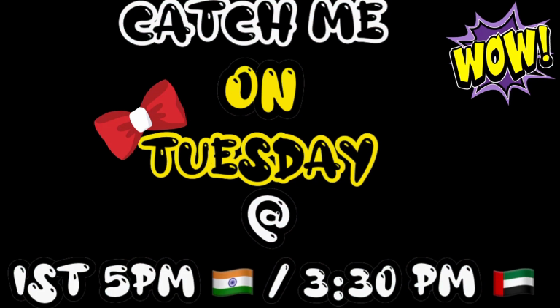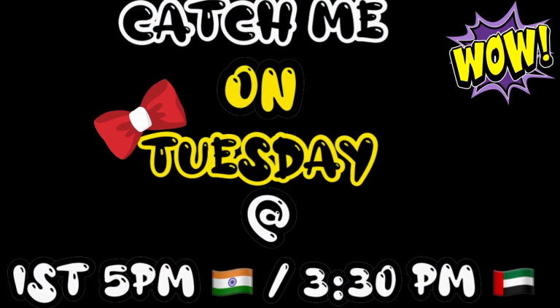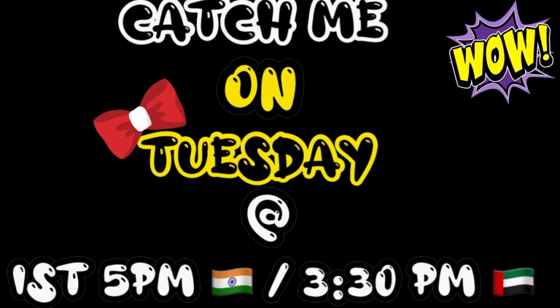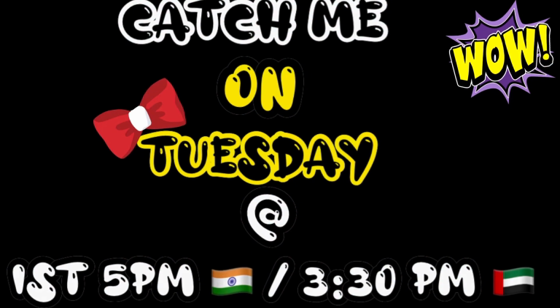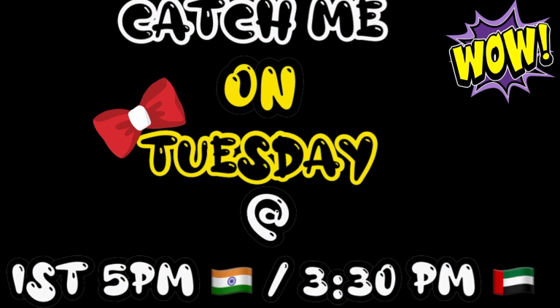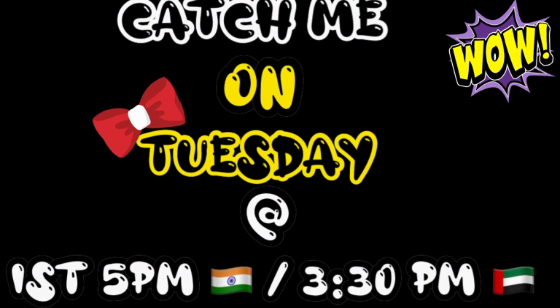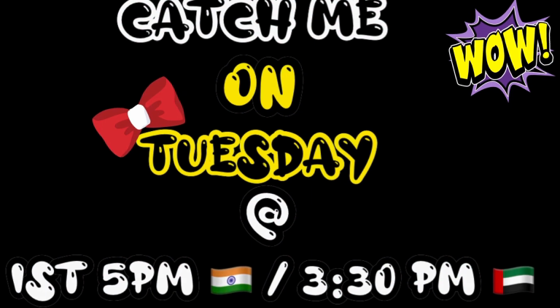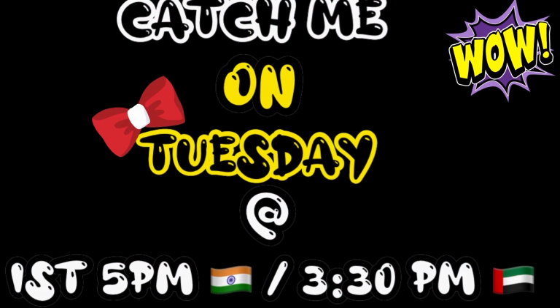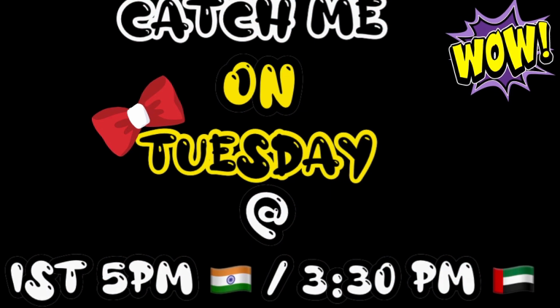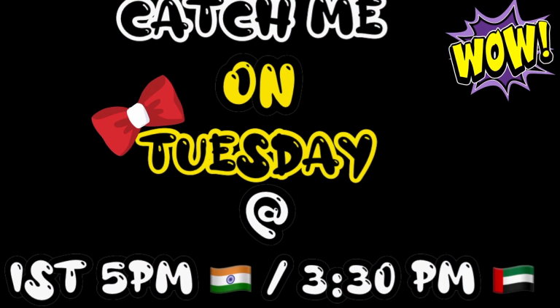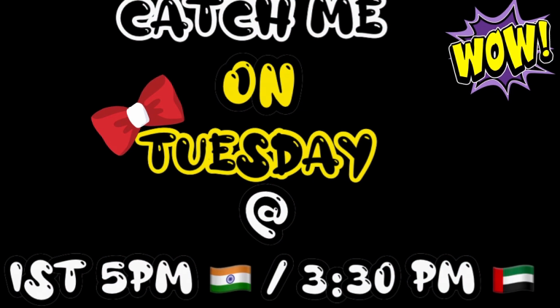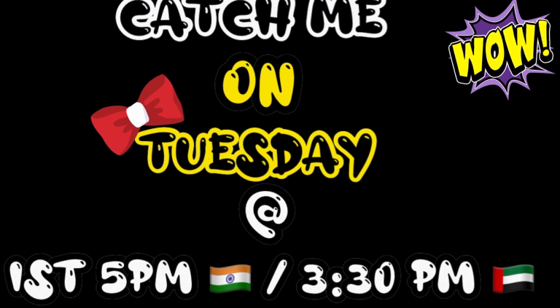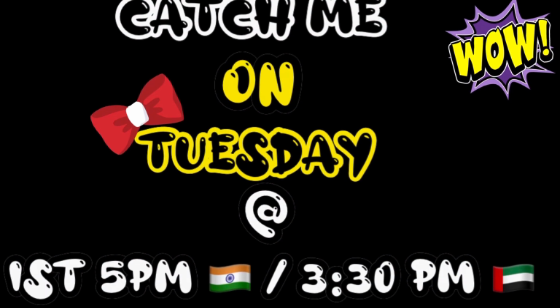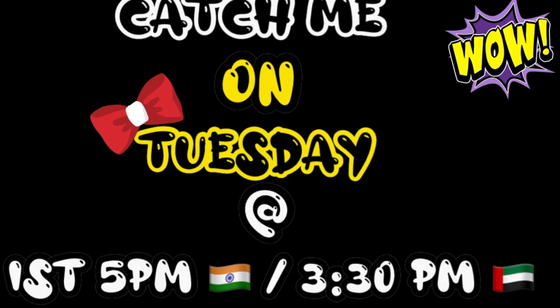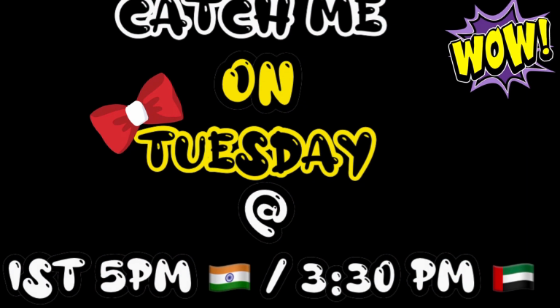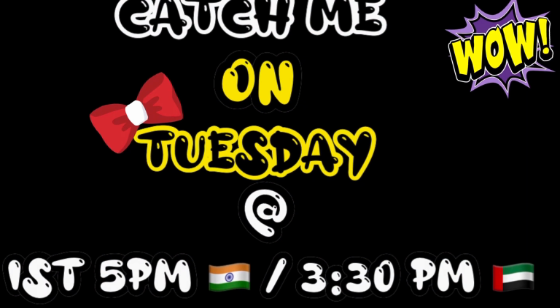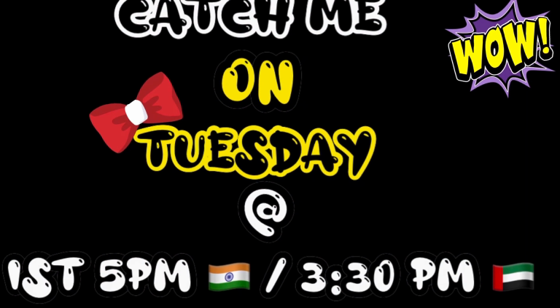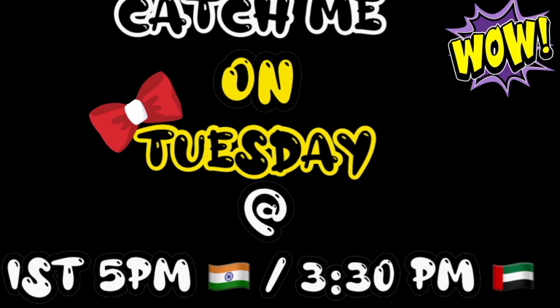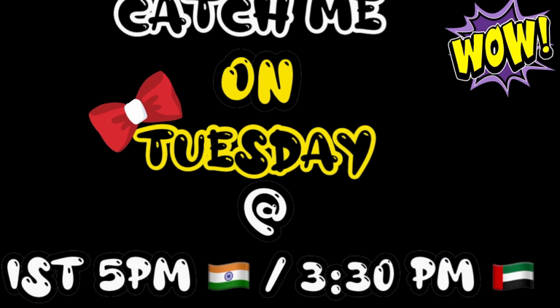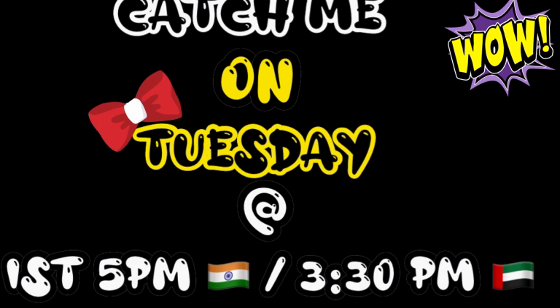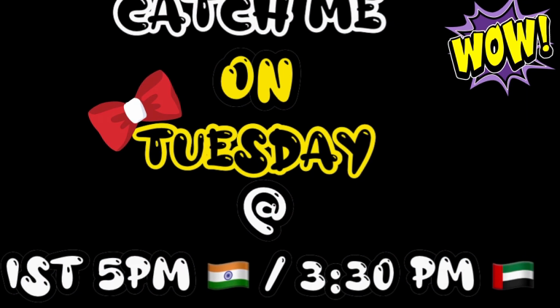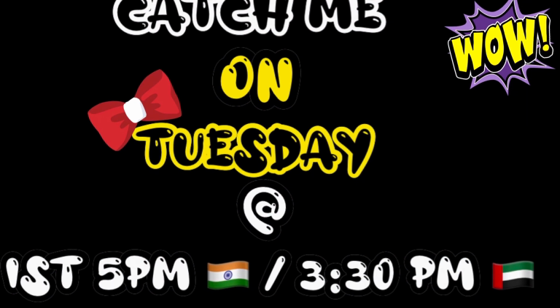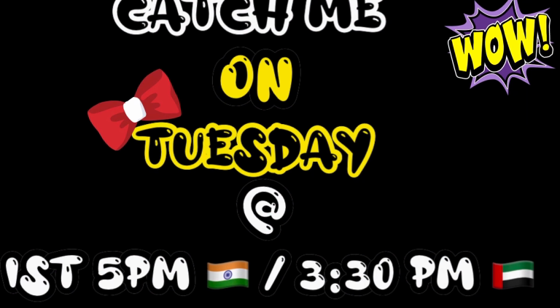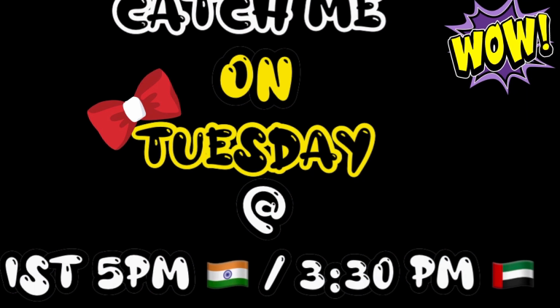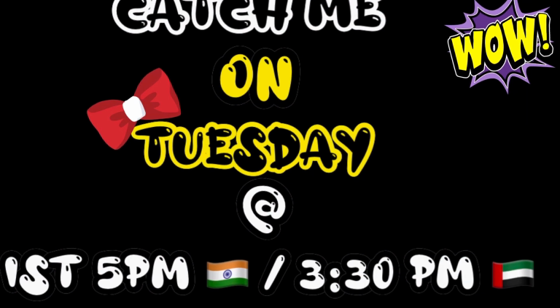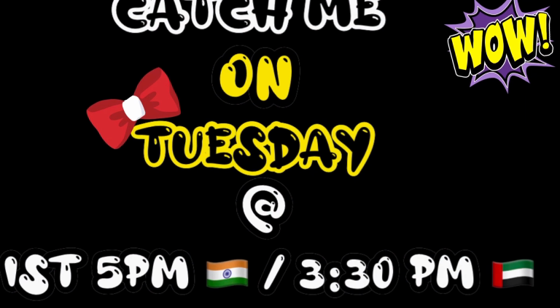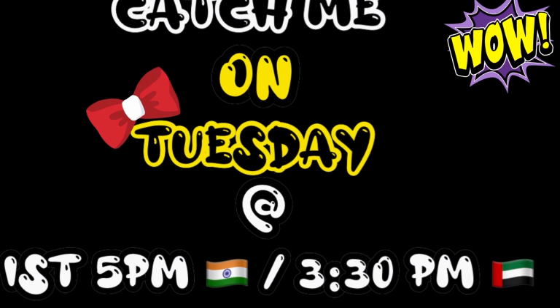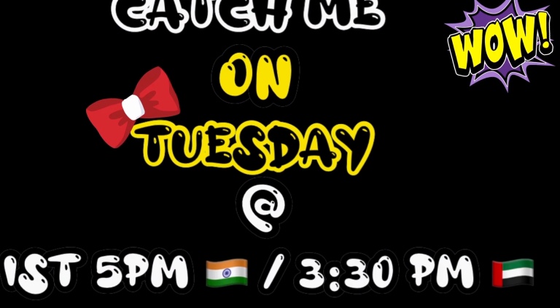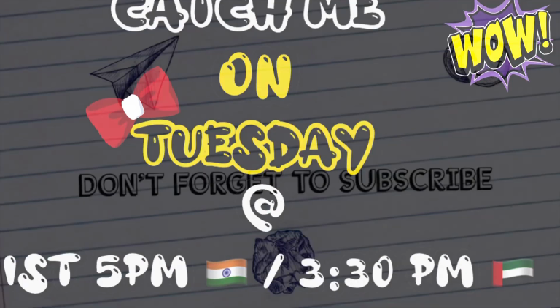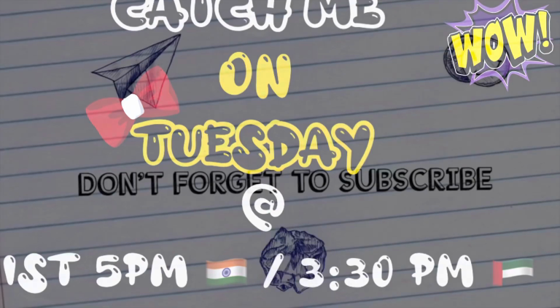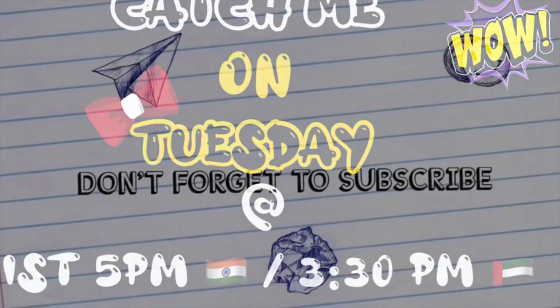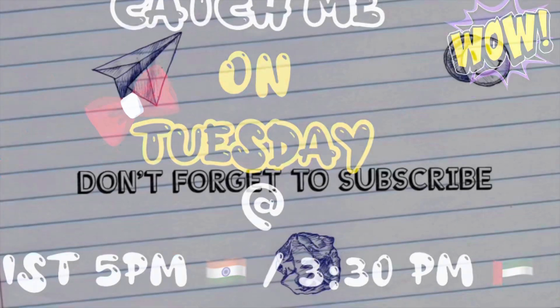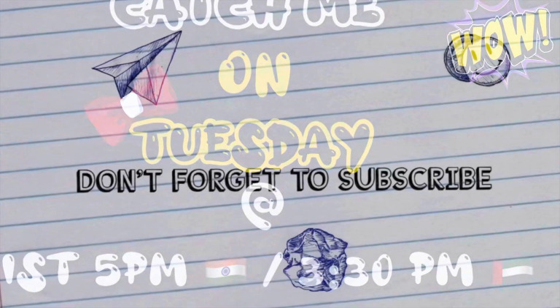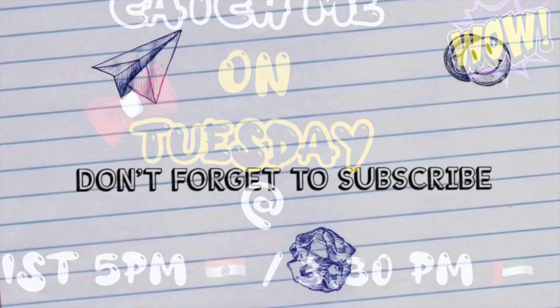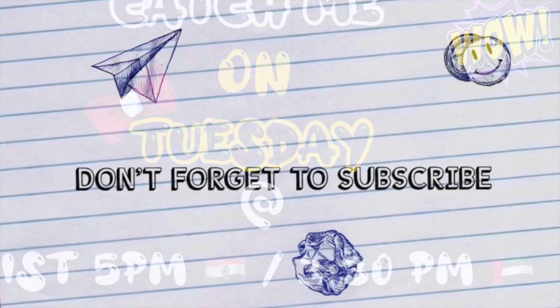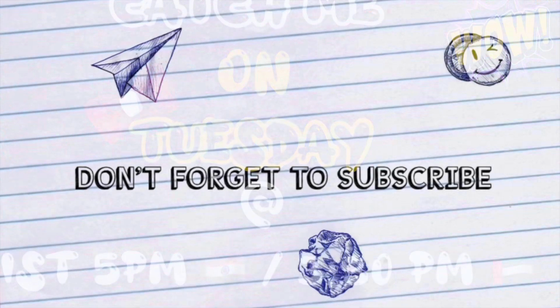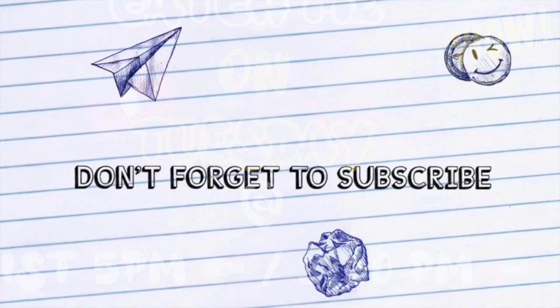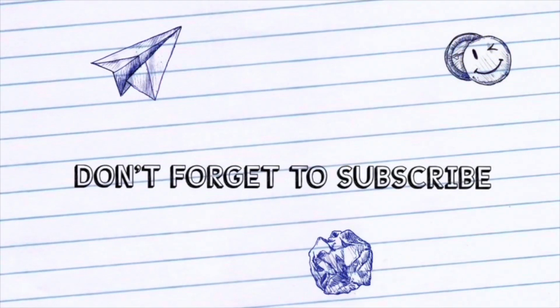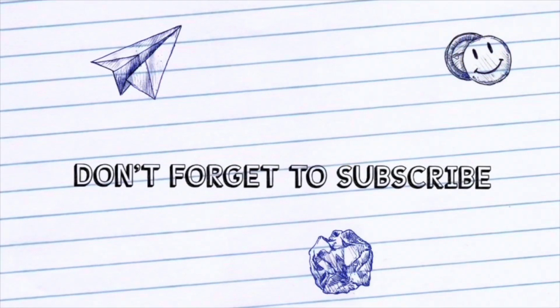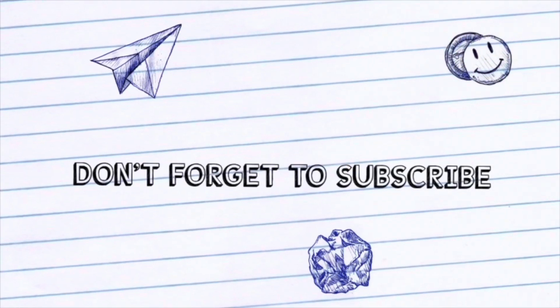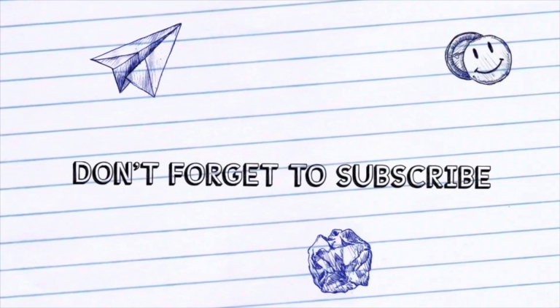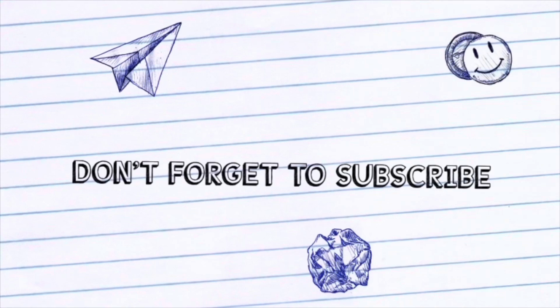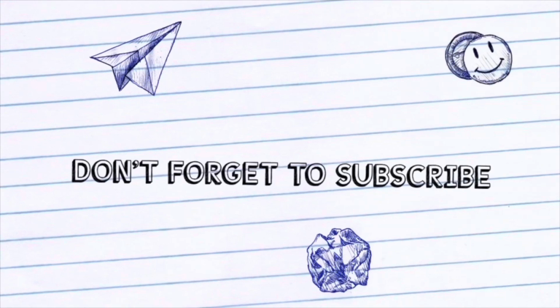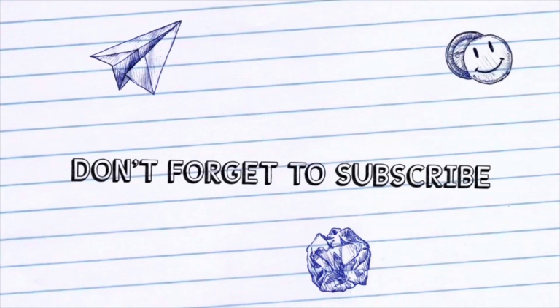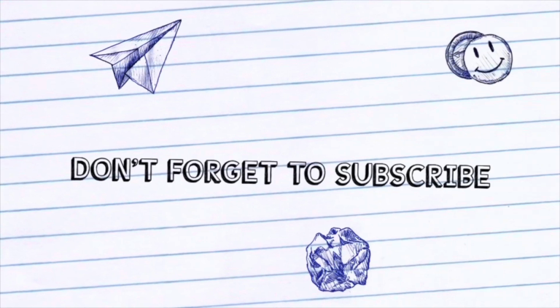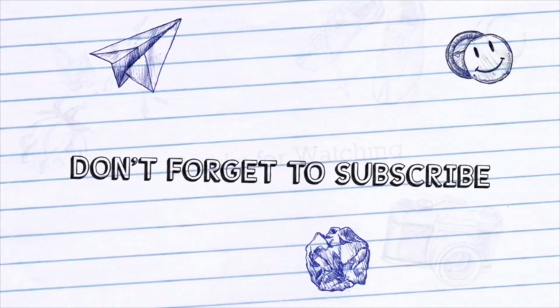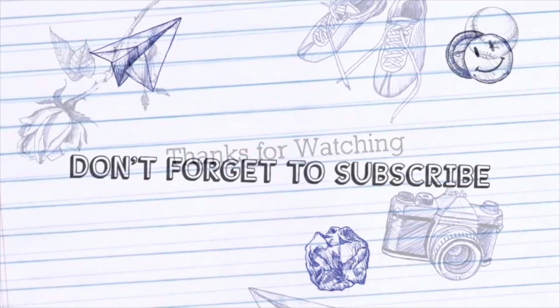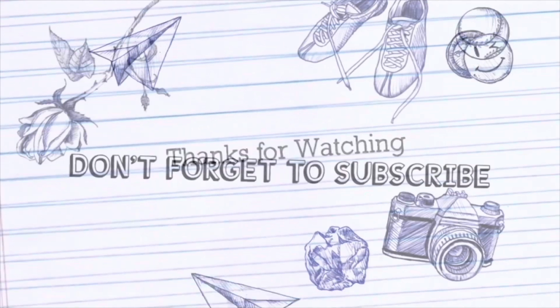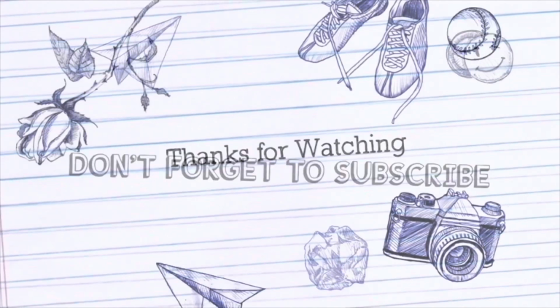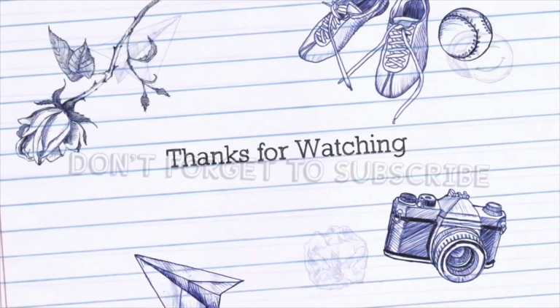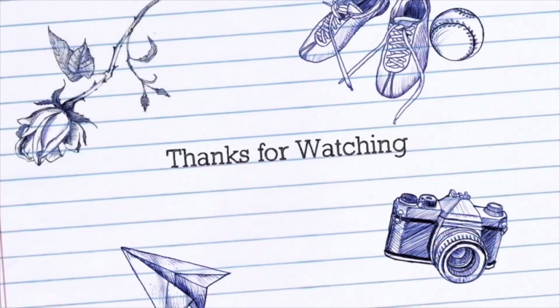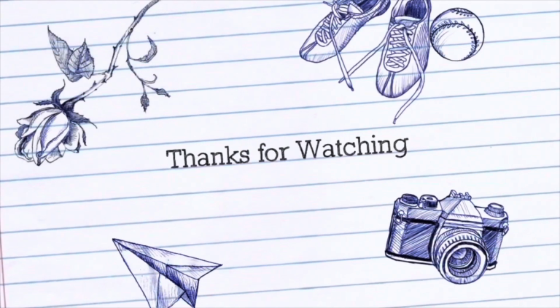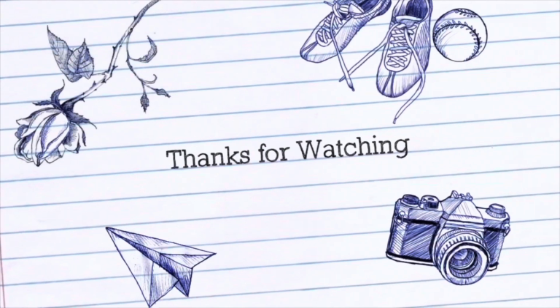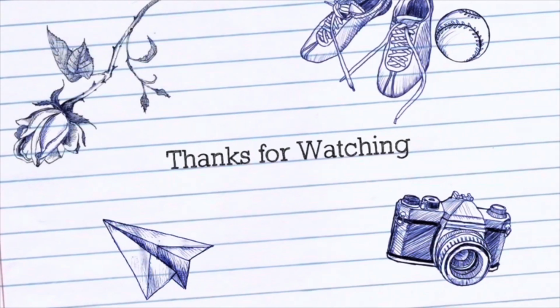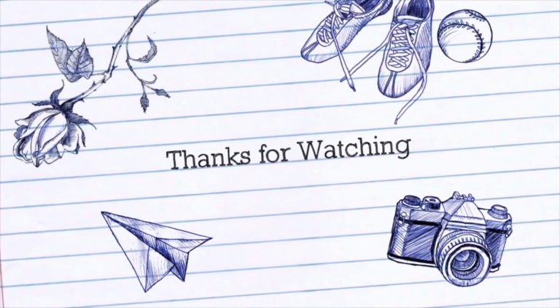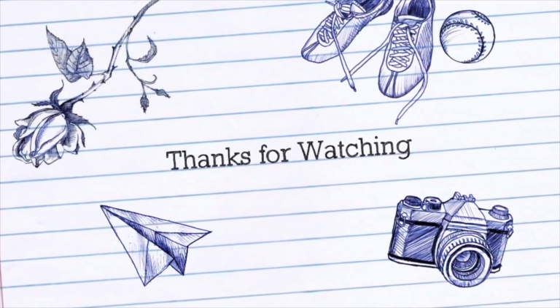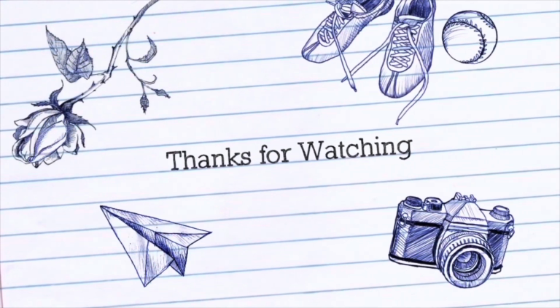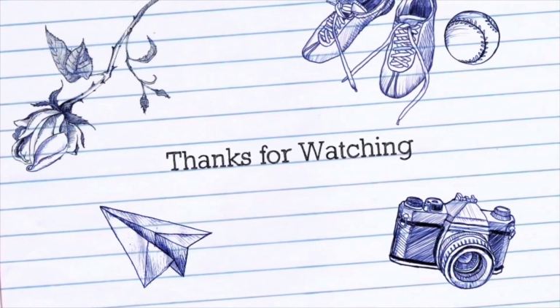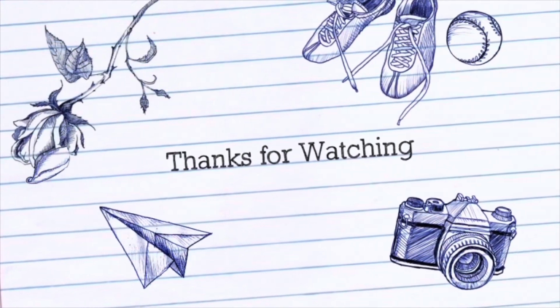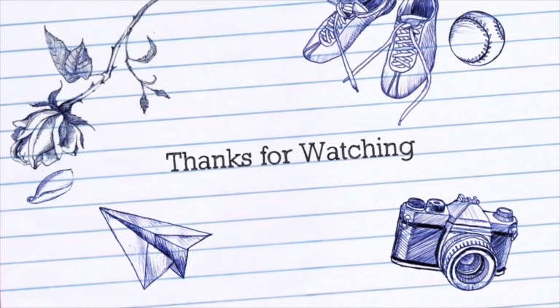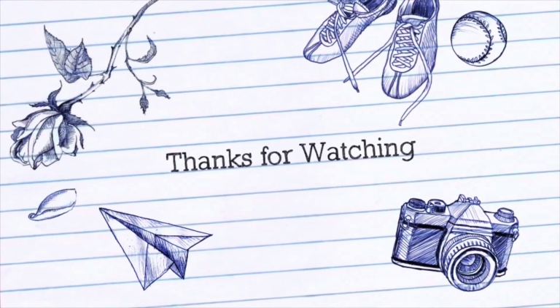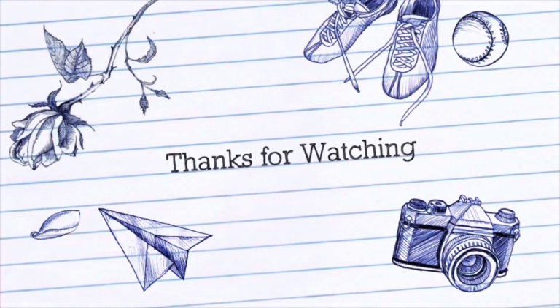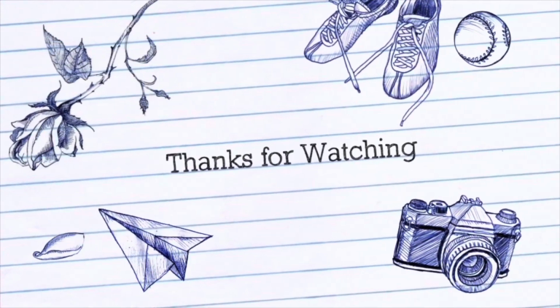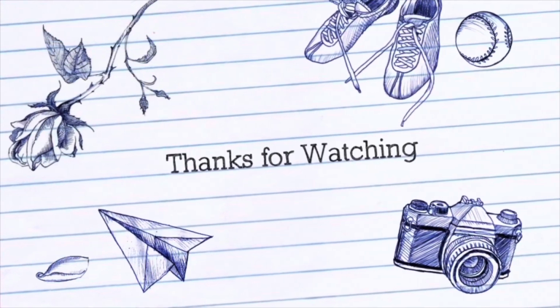I will discuss this again on Tuesday. Indian time is 5, and that is the time of 3:30. Everyone happy and happy. Take care. Bye bye.